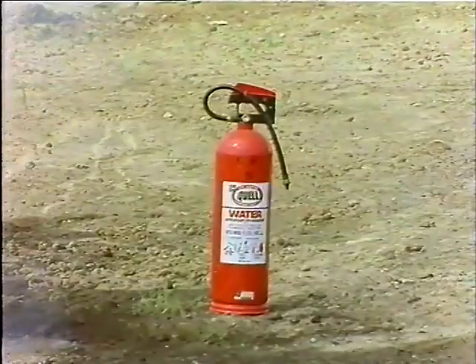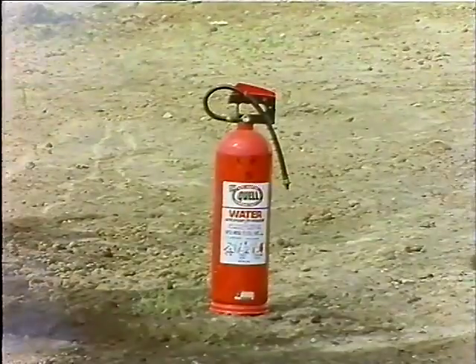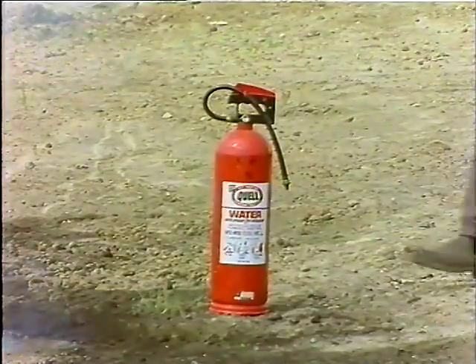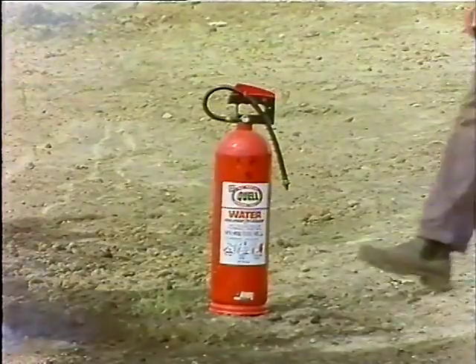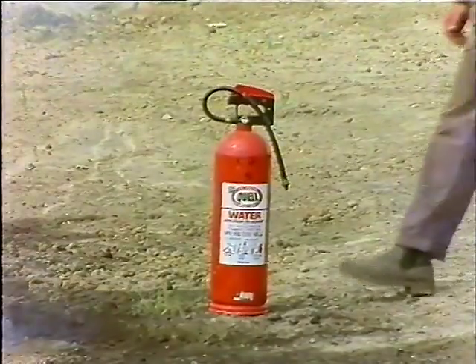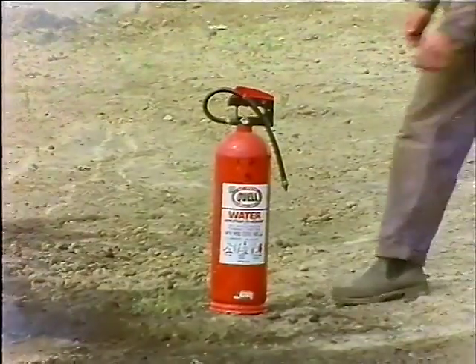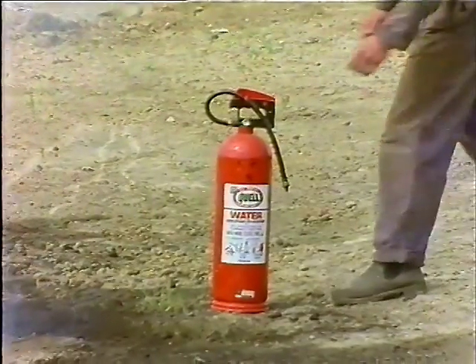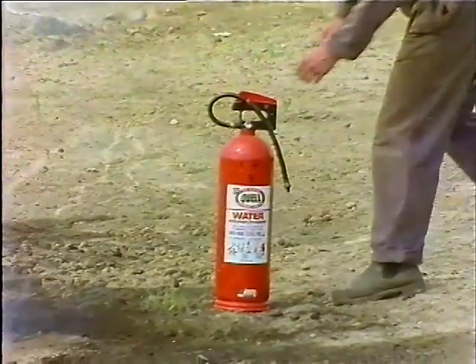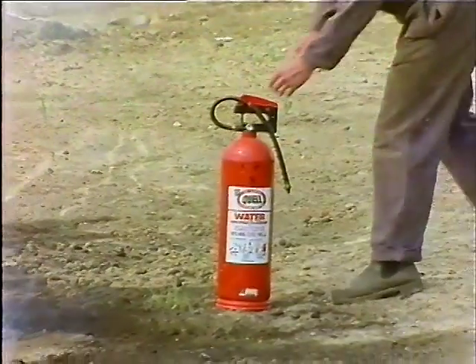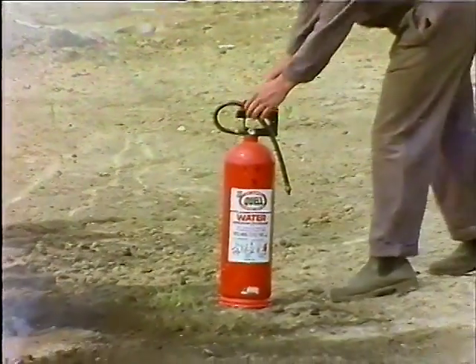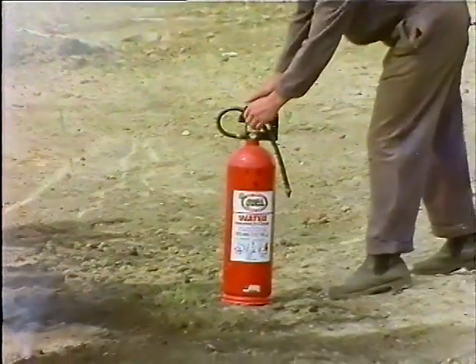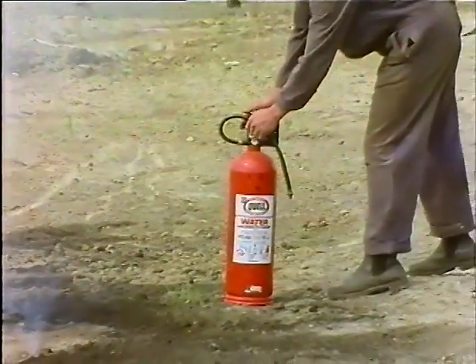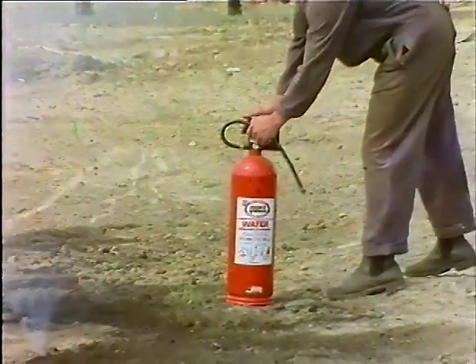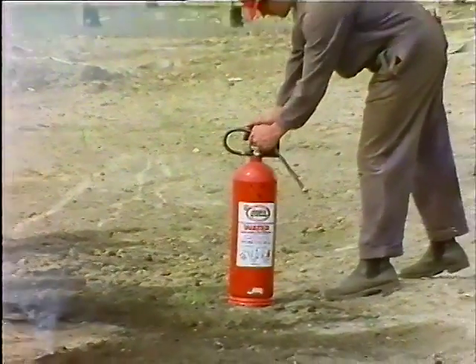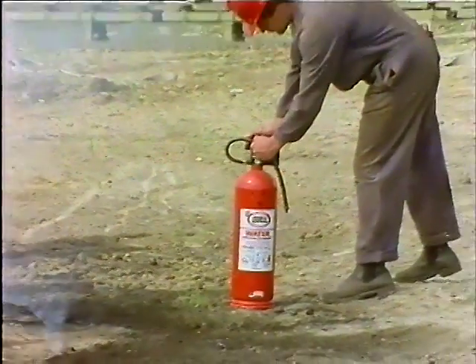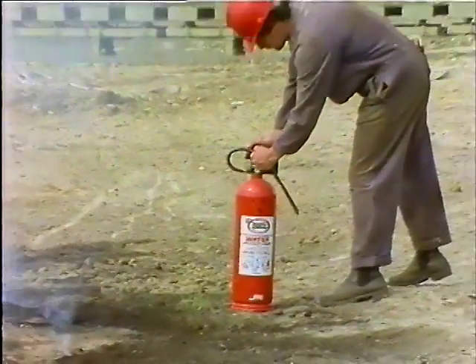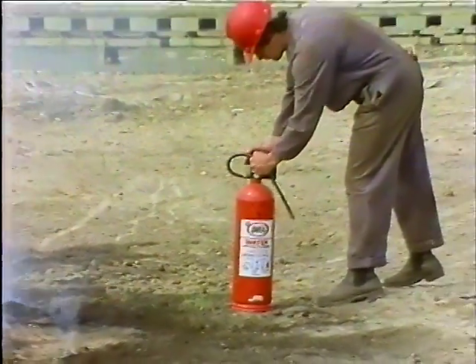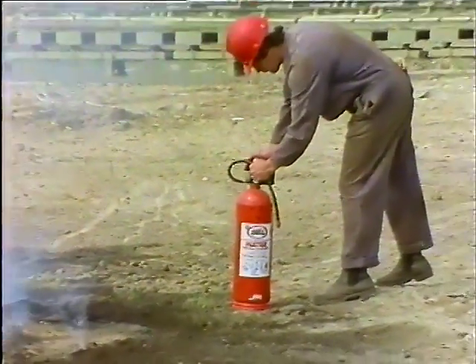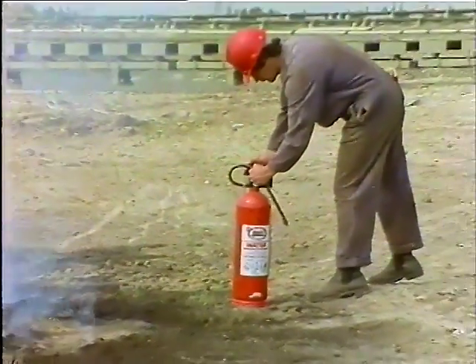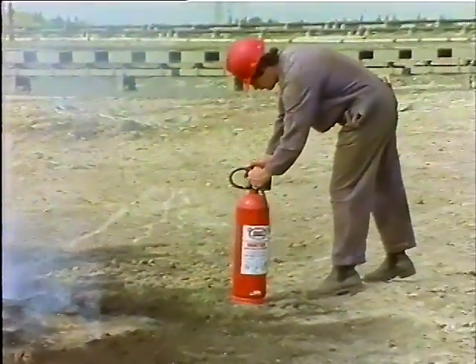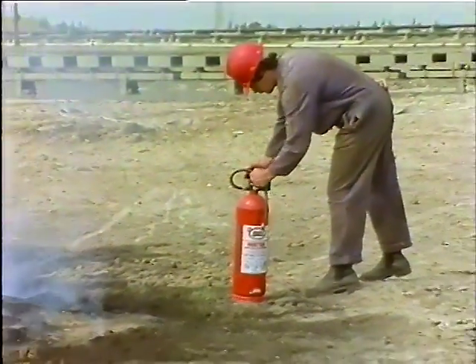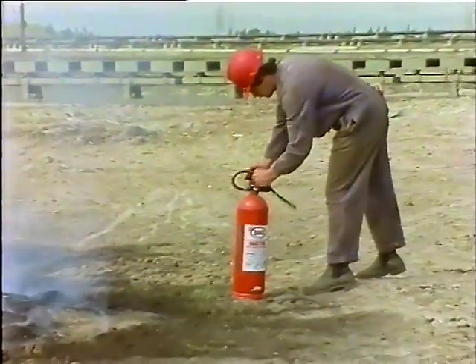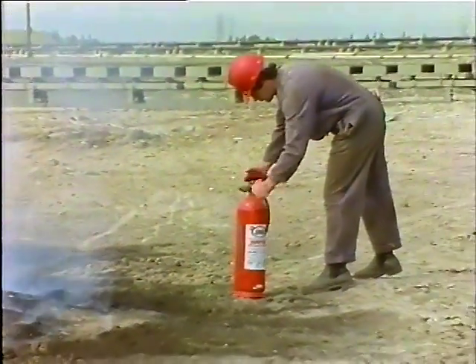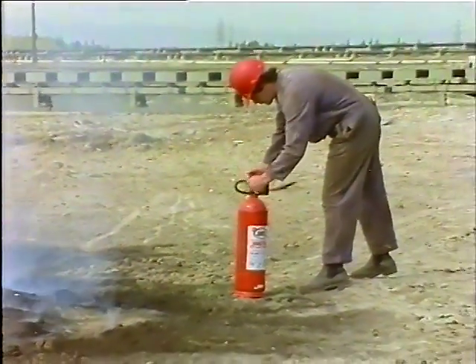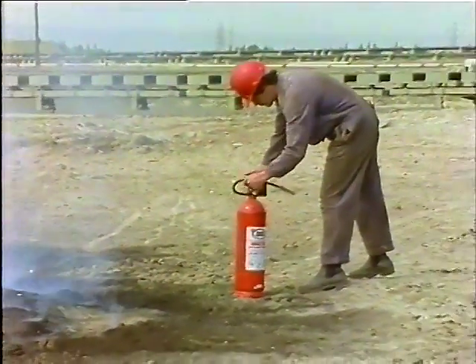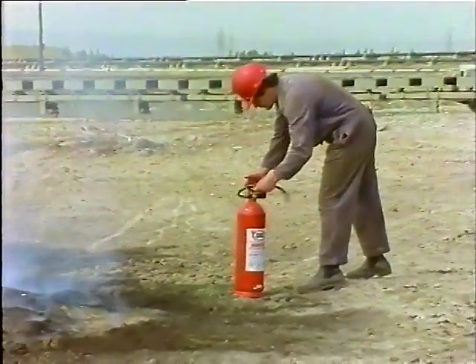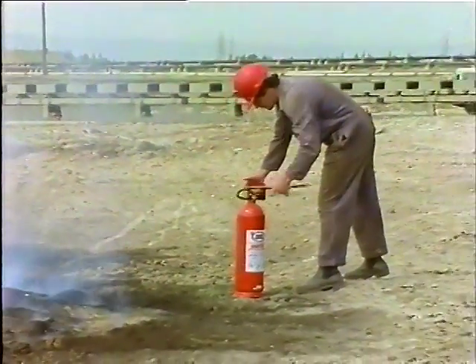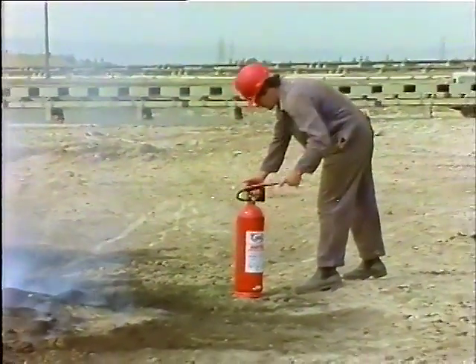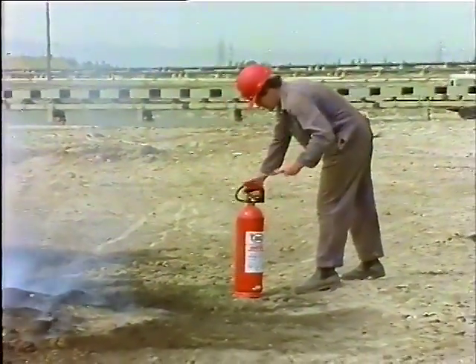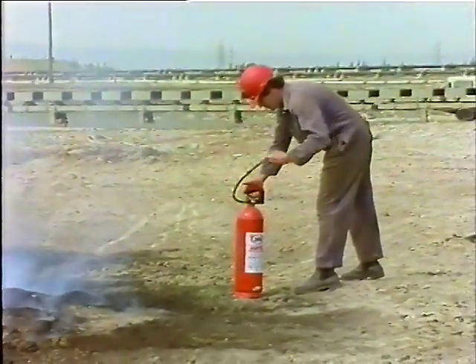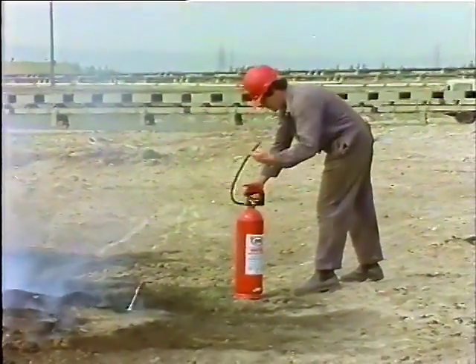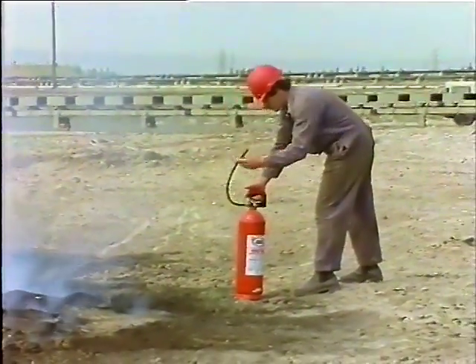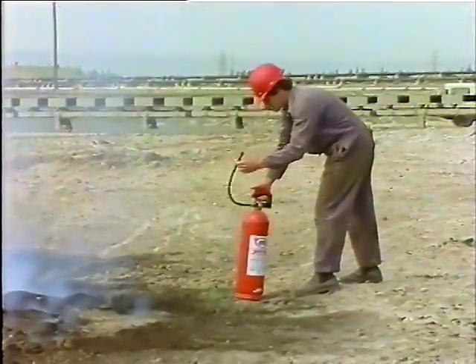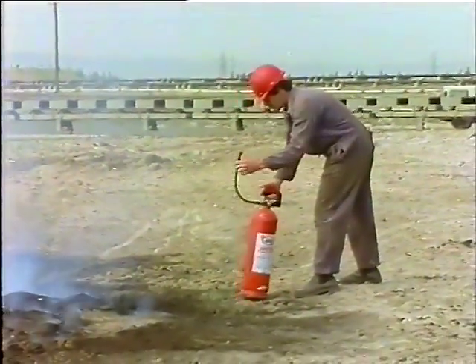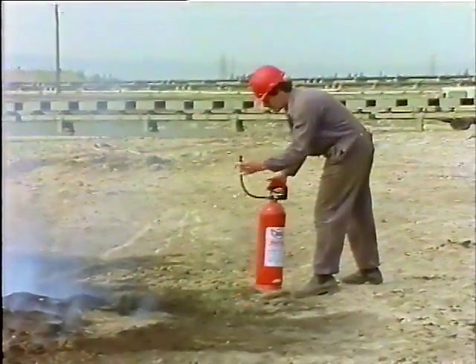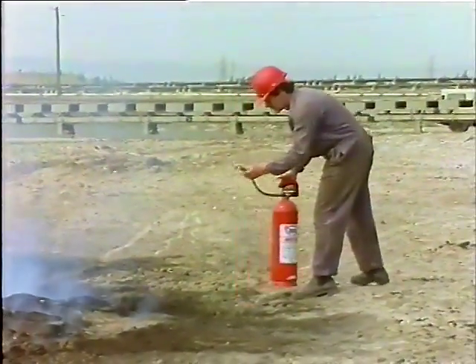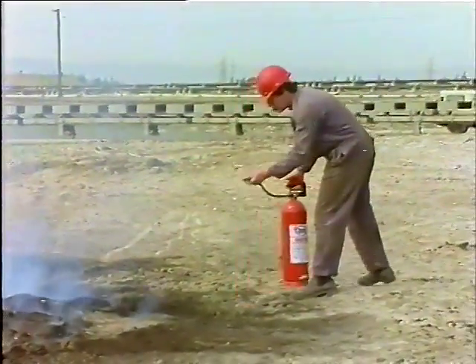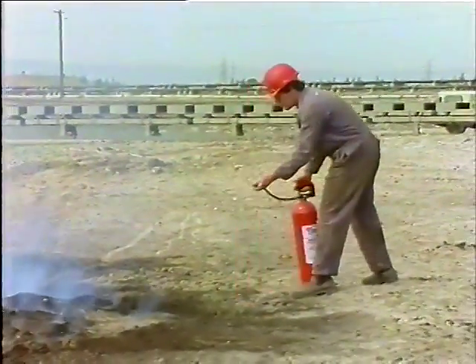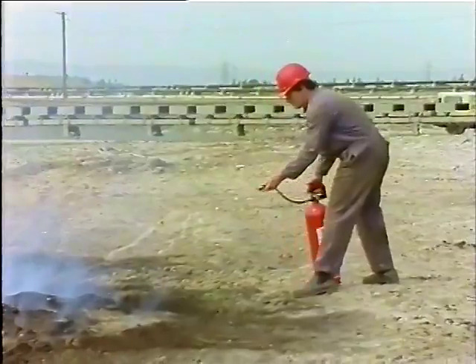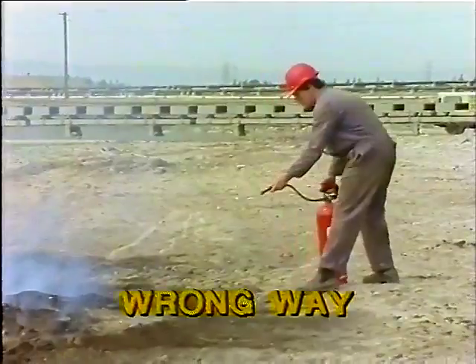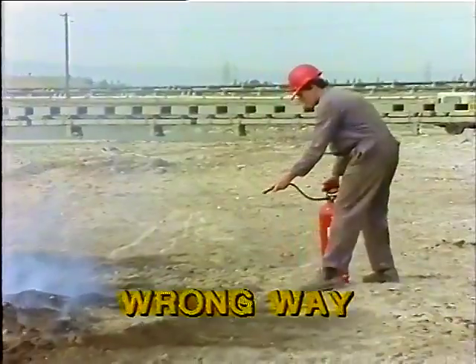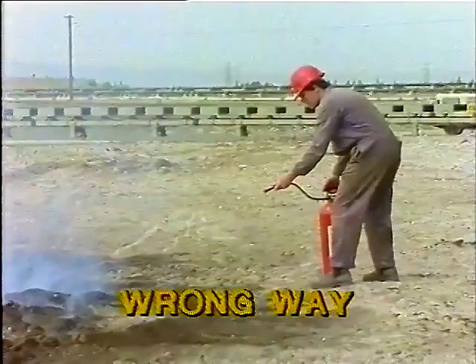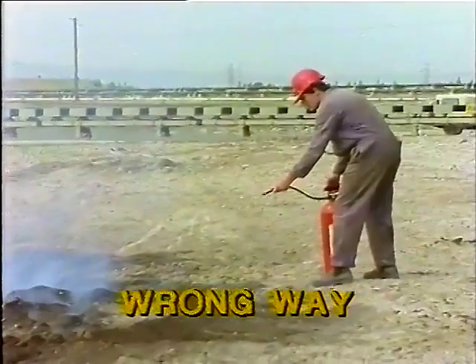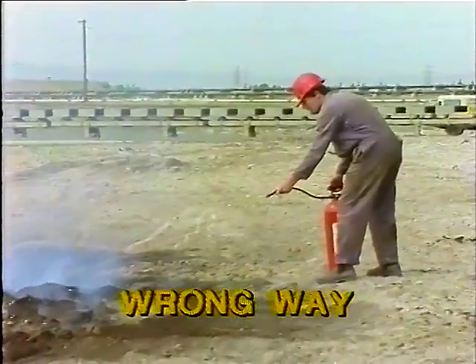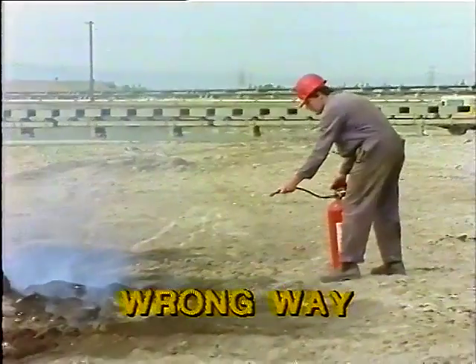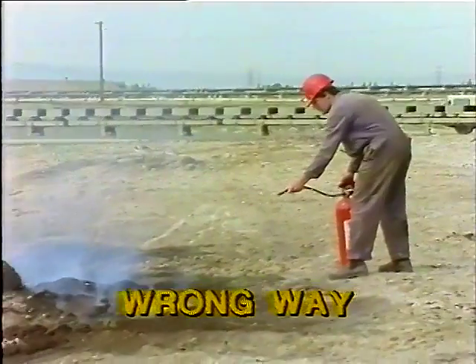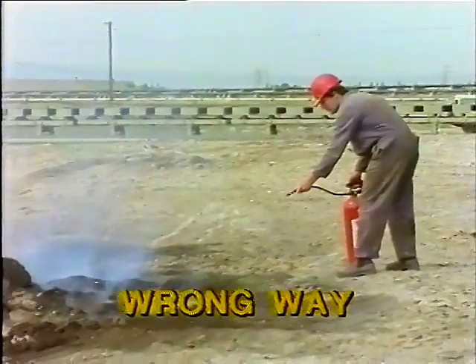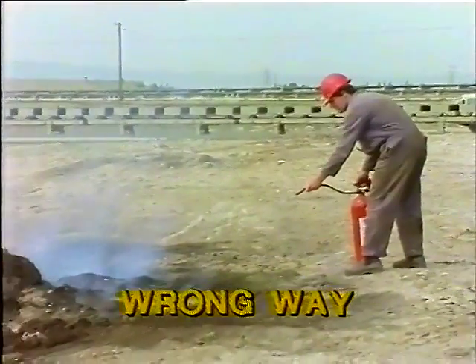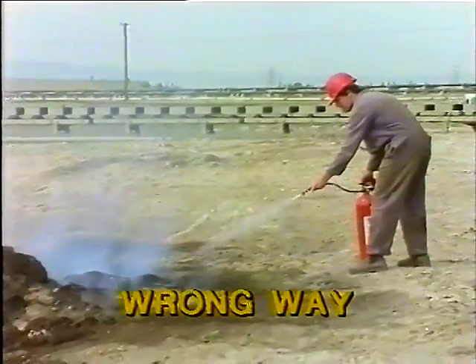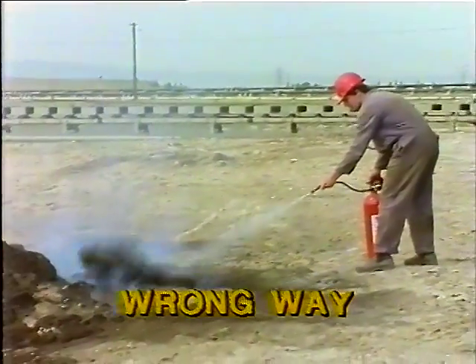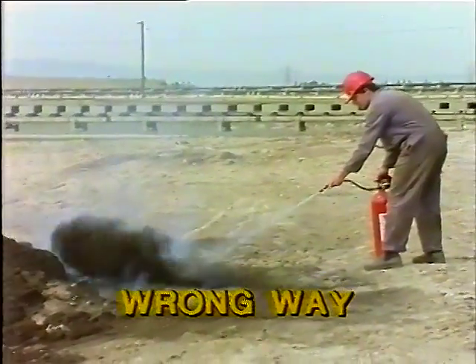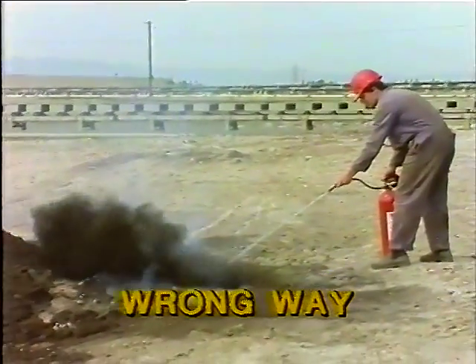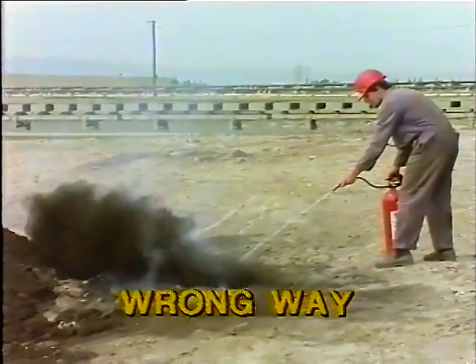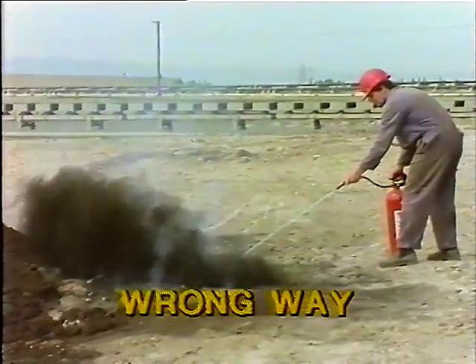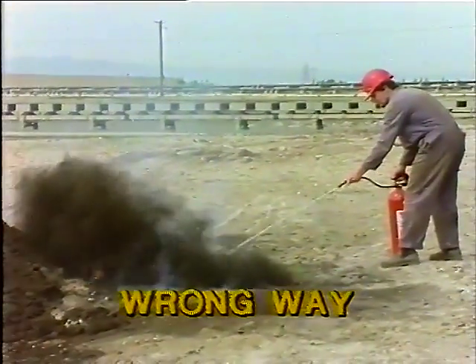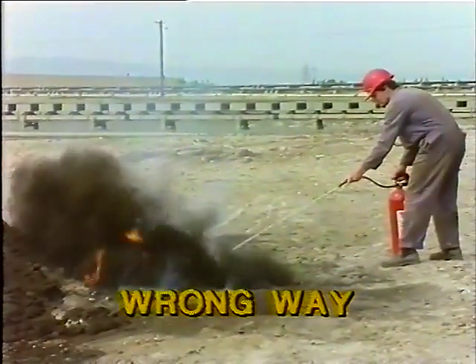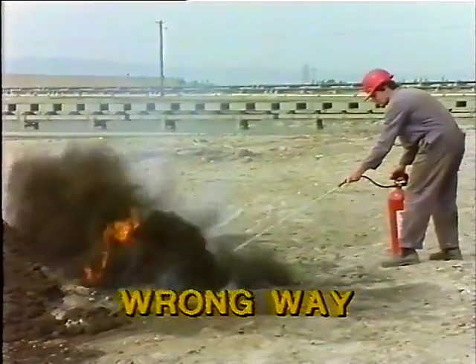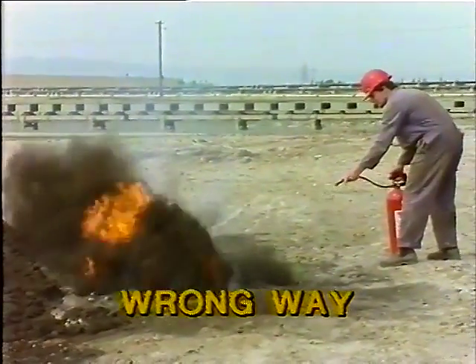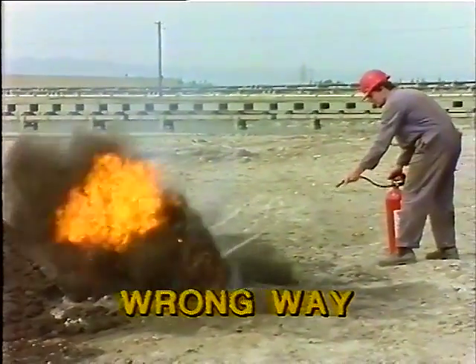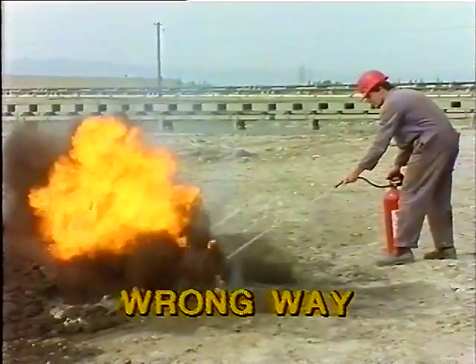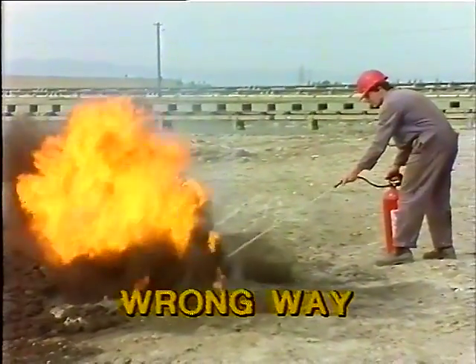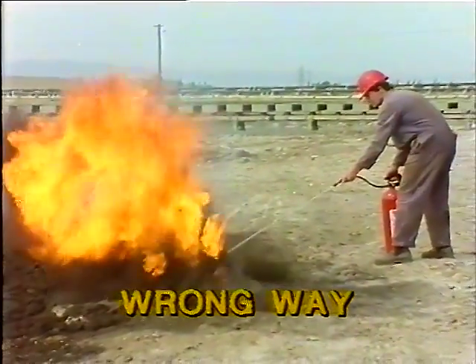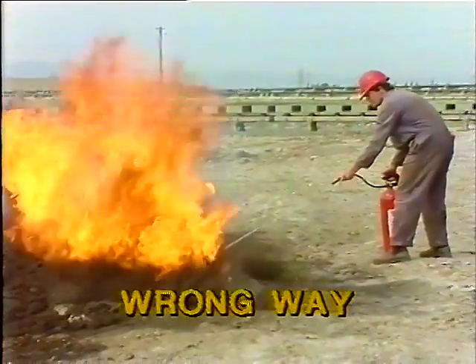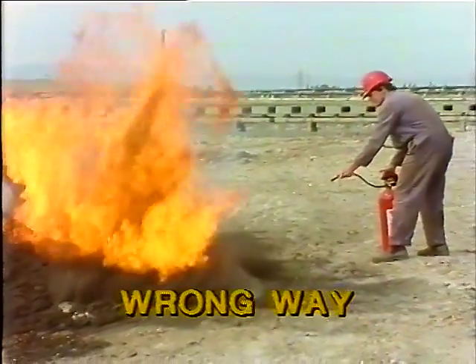When fighting smouldering coal, adopt the correct method: spray the fire. Do not hit it with a jet.